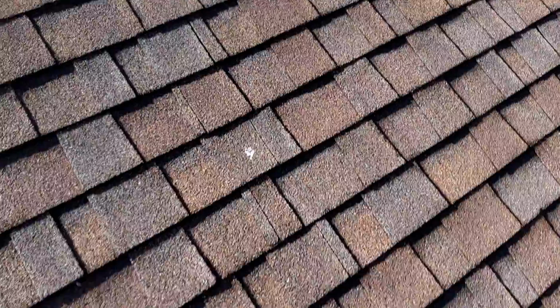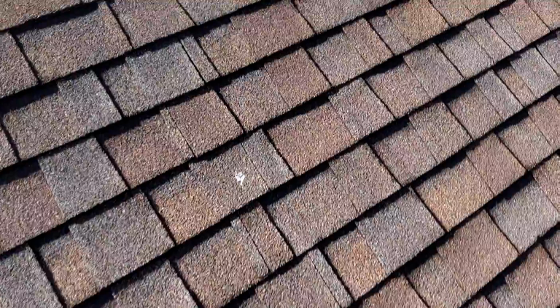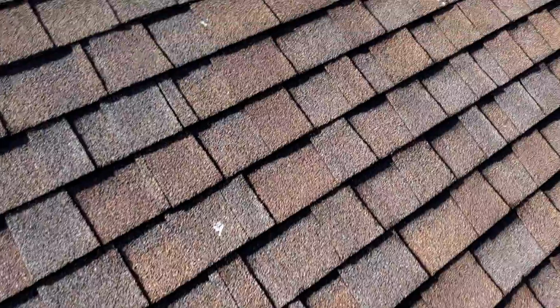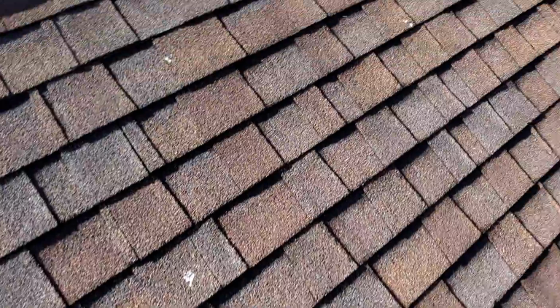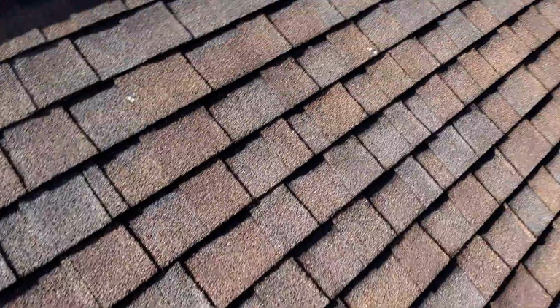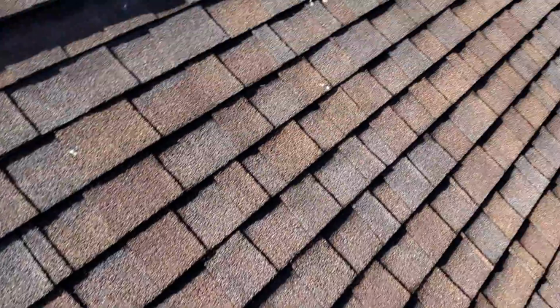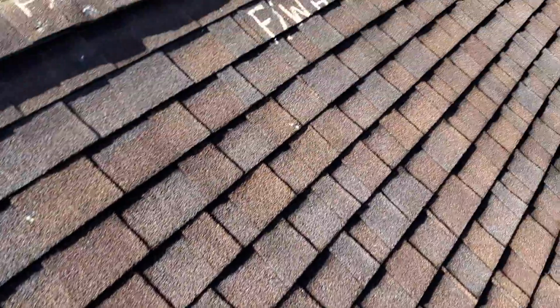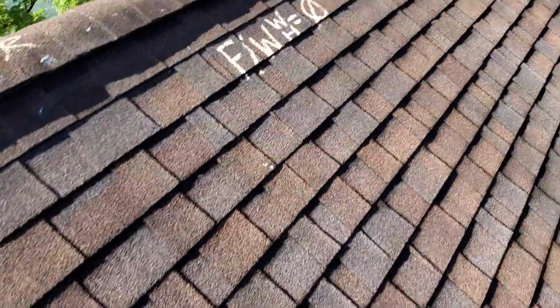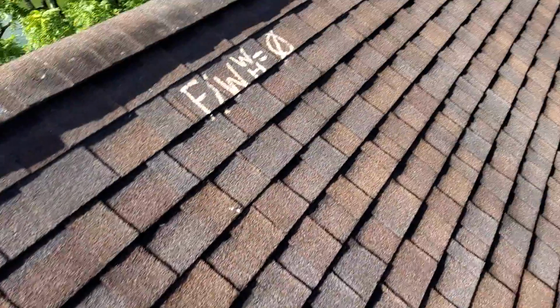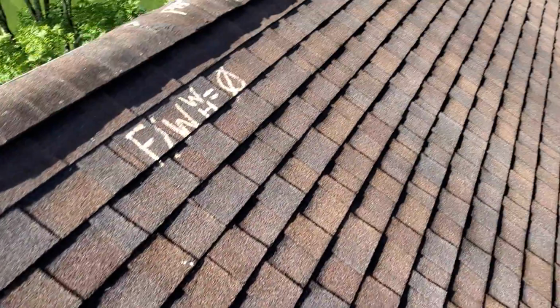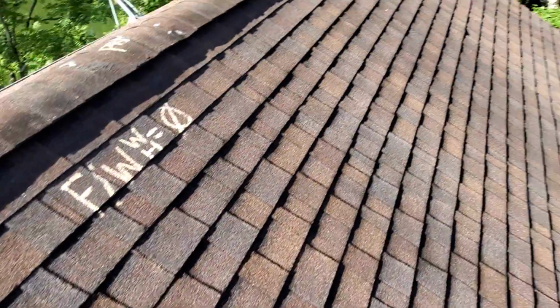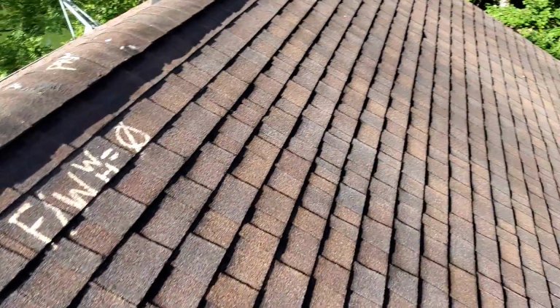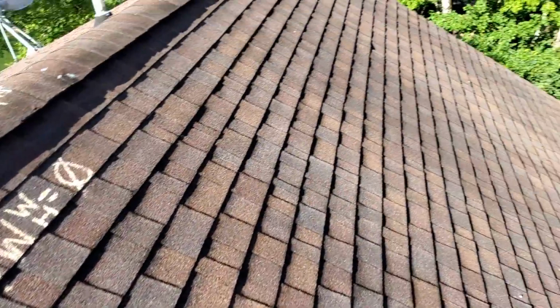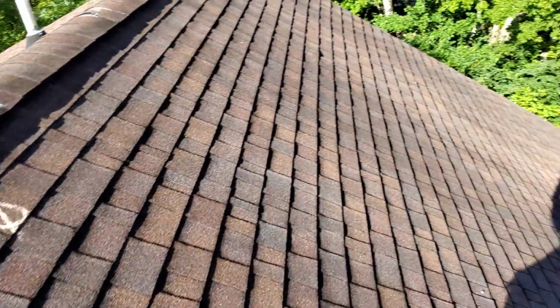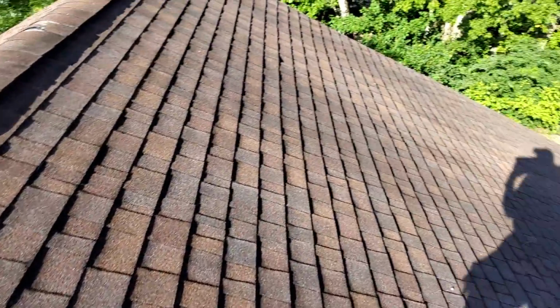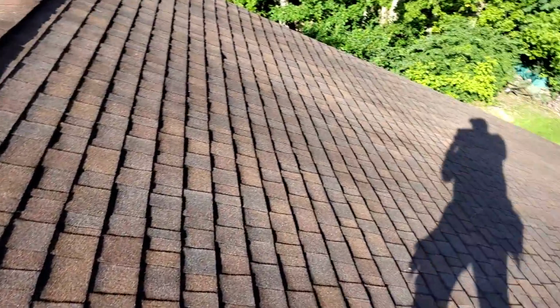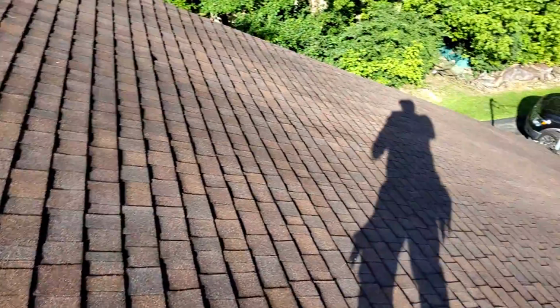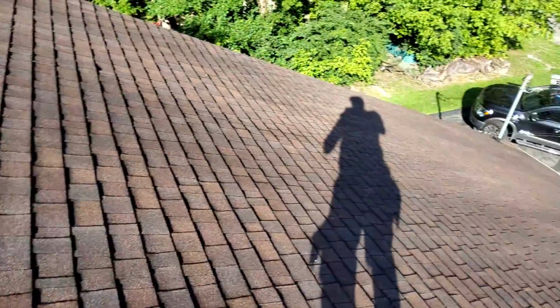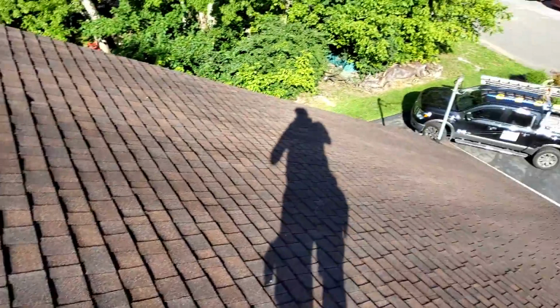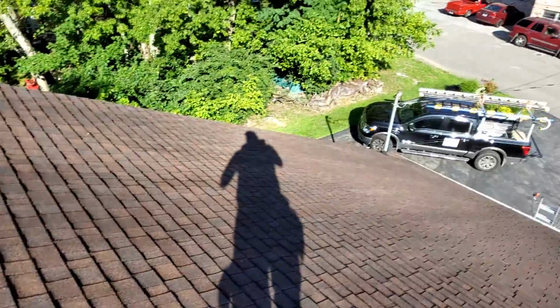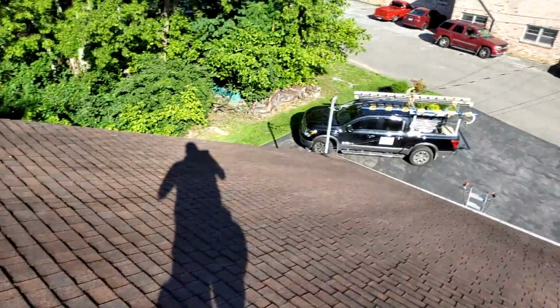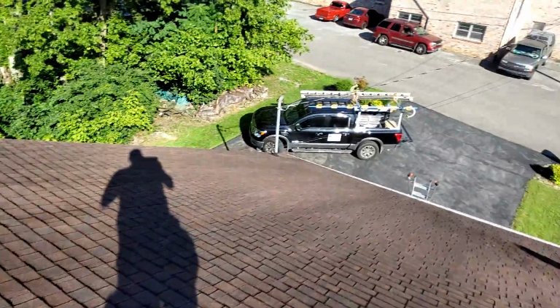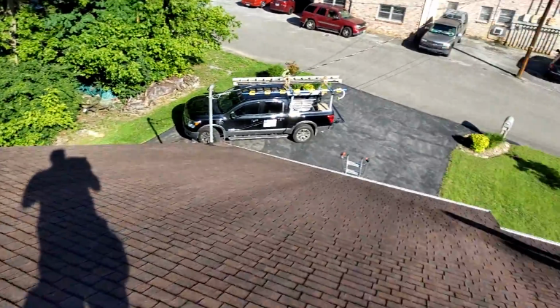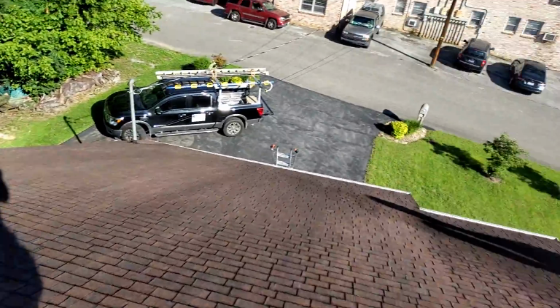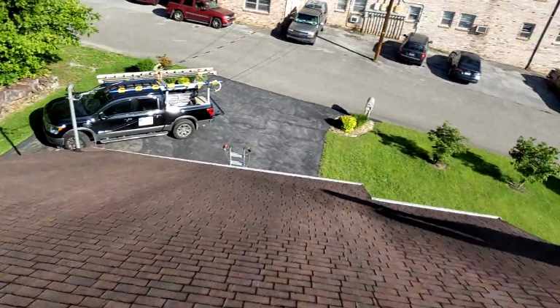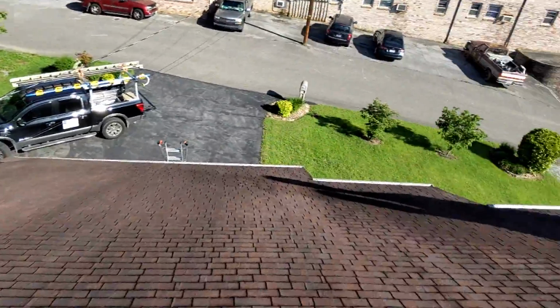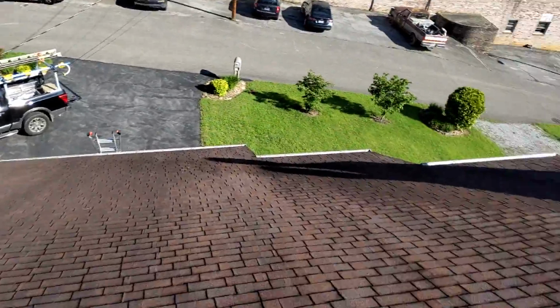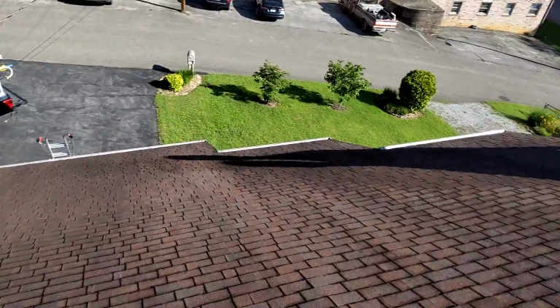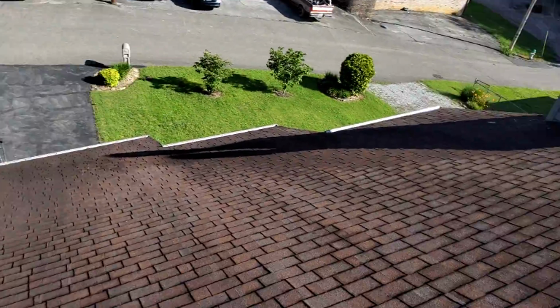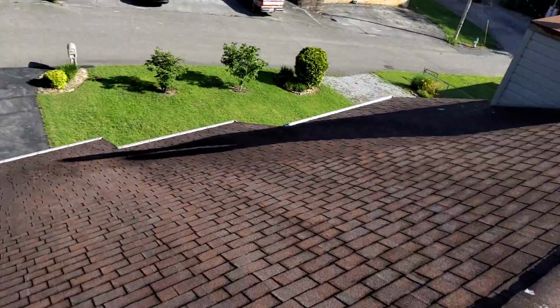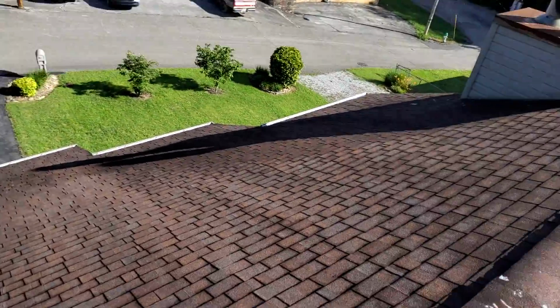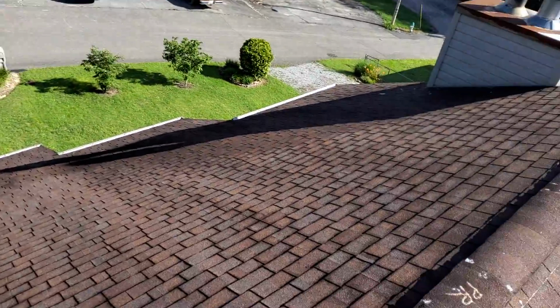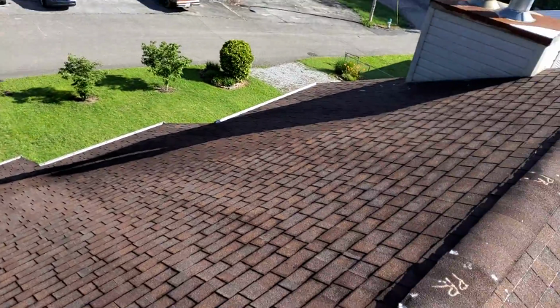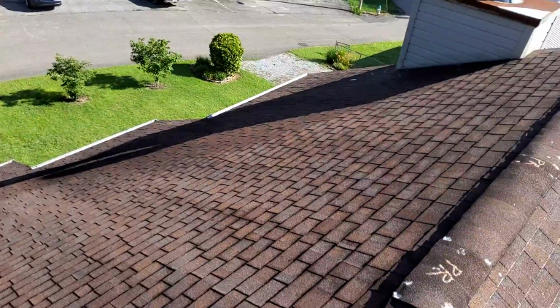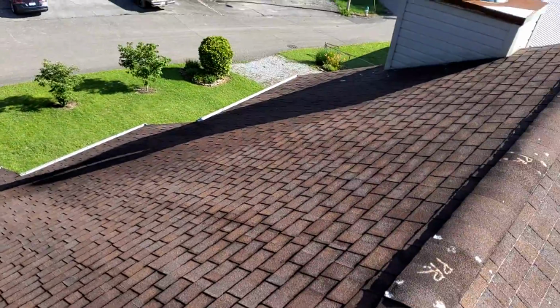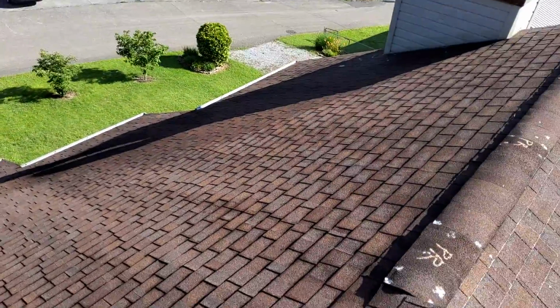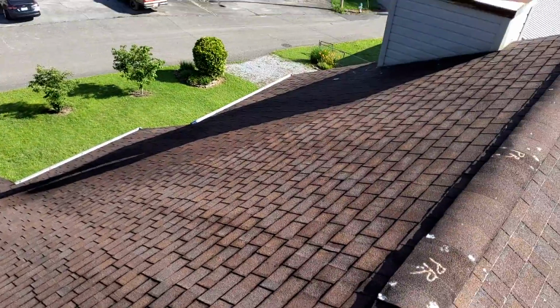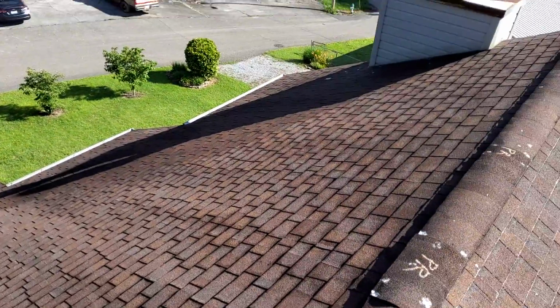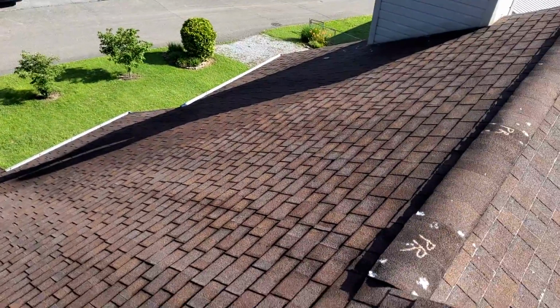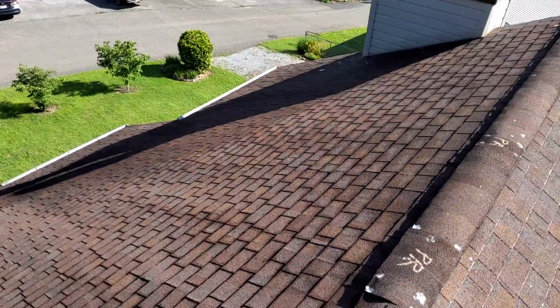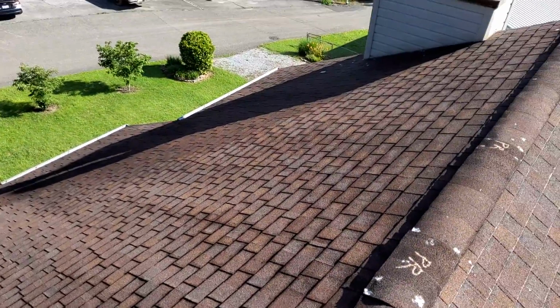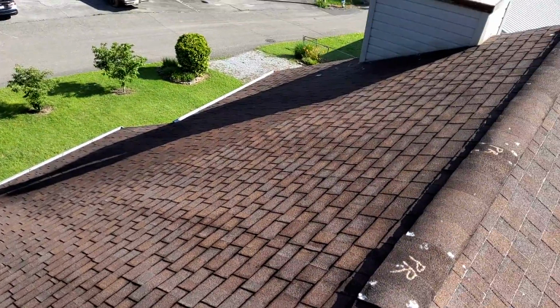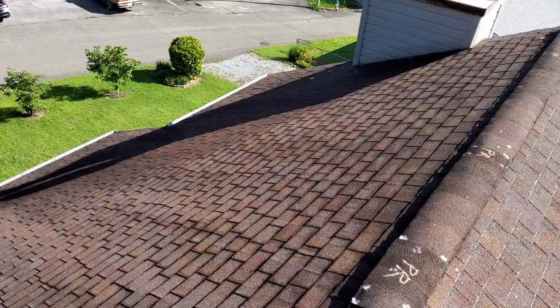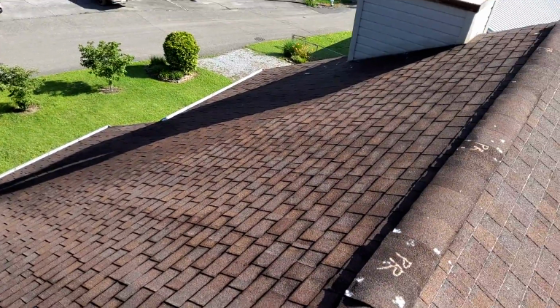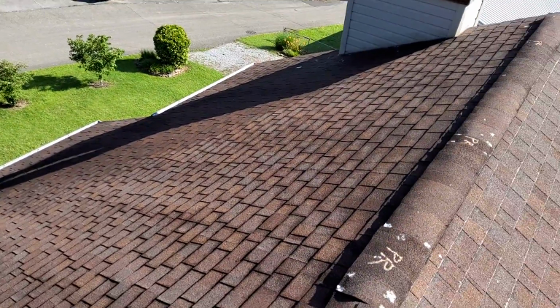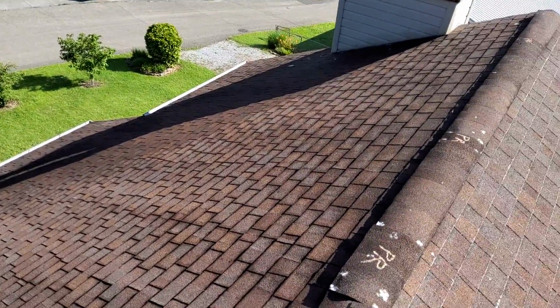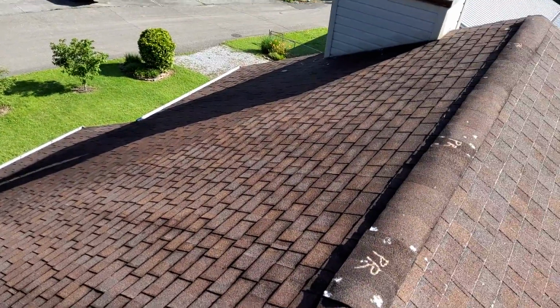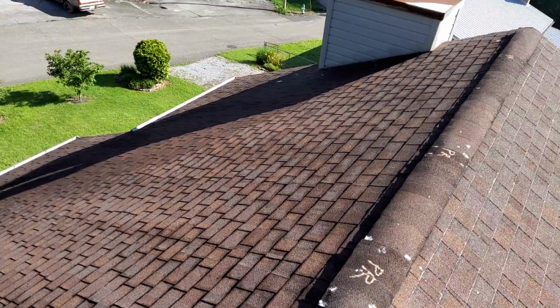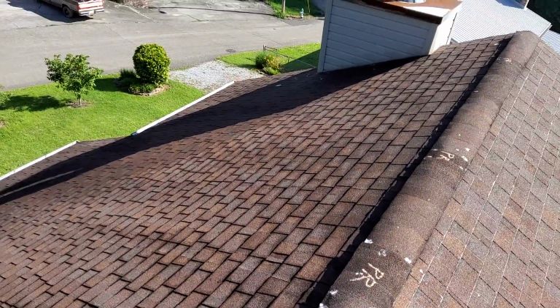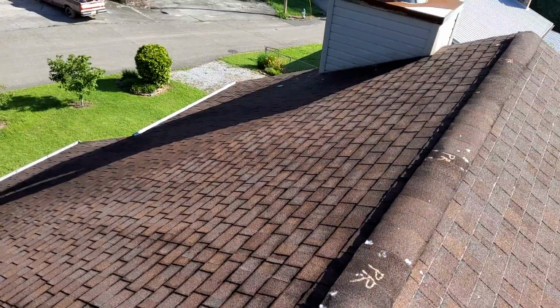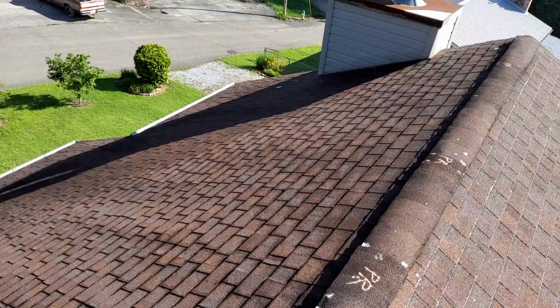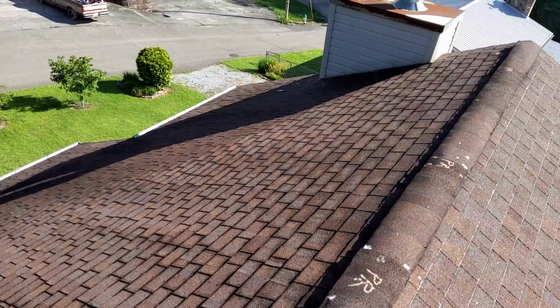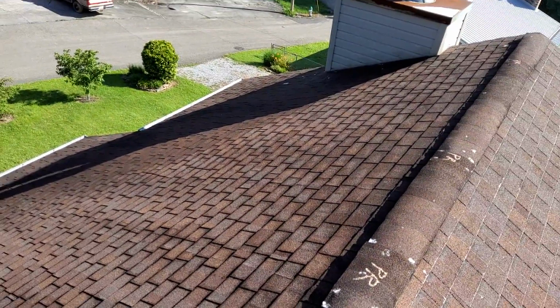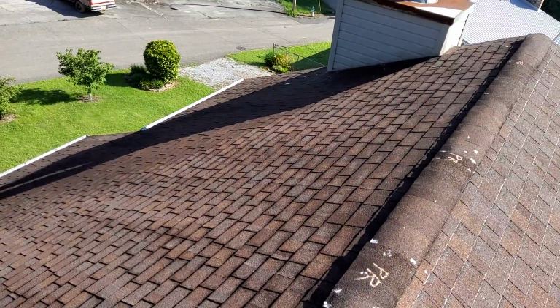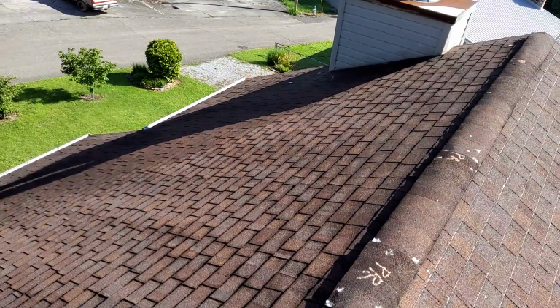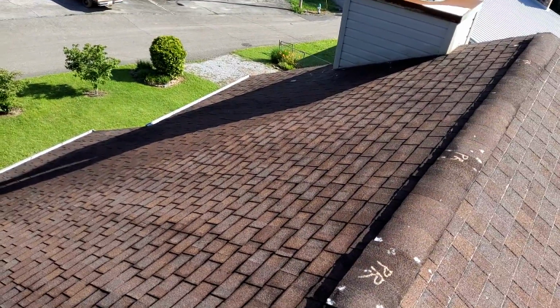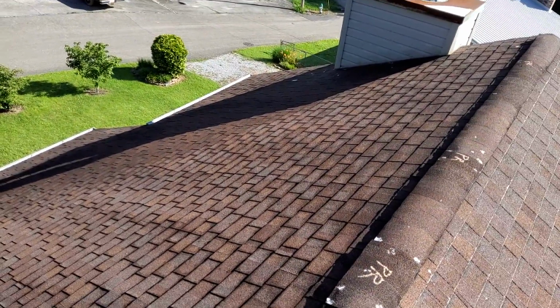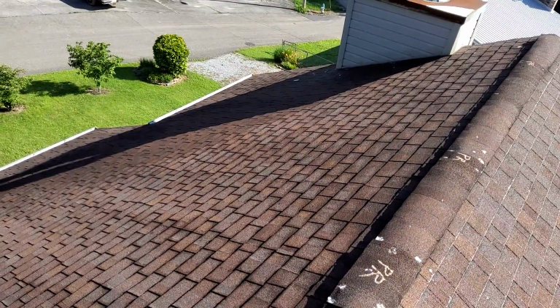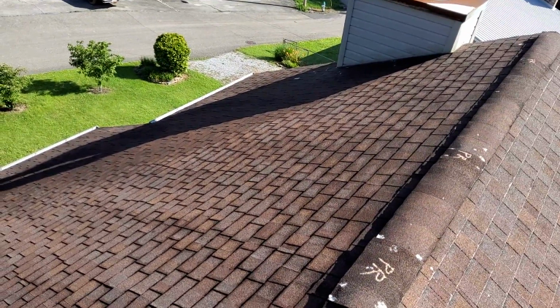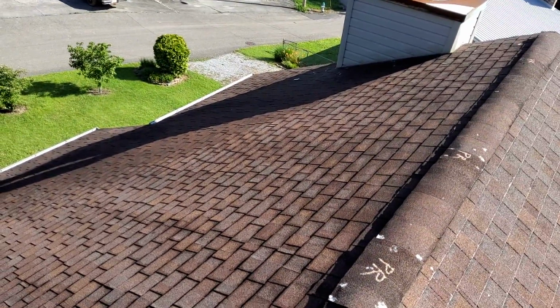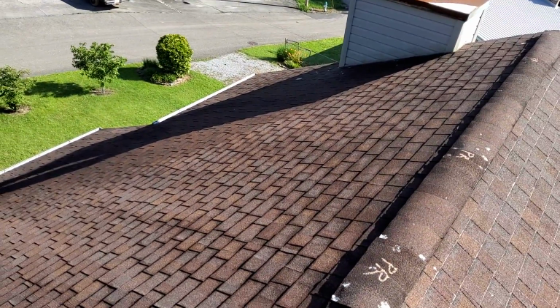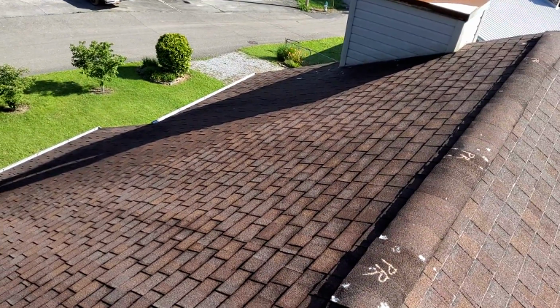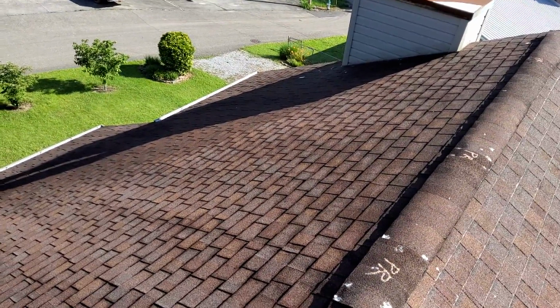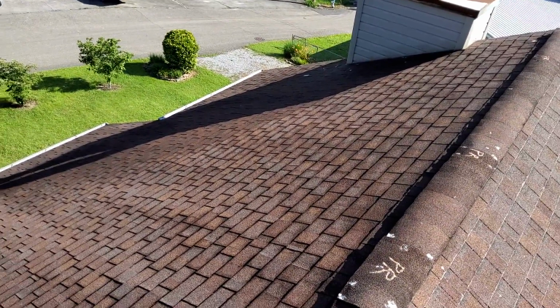Again, we are at 120 Carter Drive, the Wise Residence. There are no storm related damages to this roof. And that is everything that is on this roof.